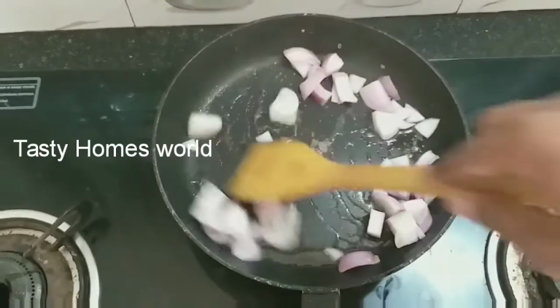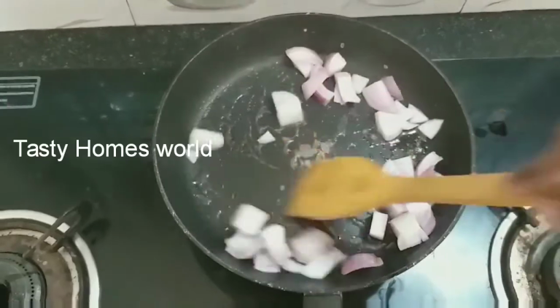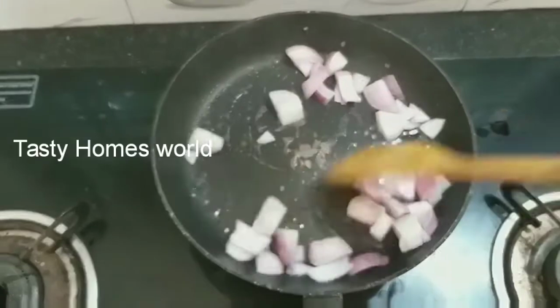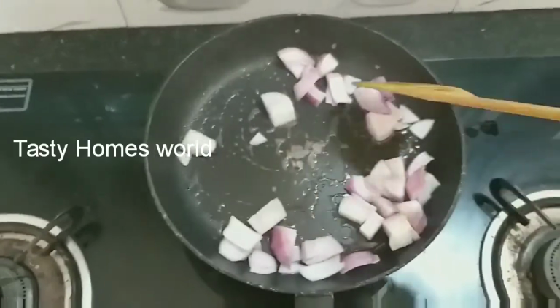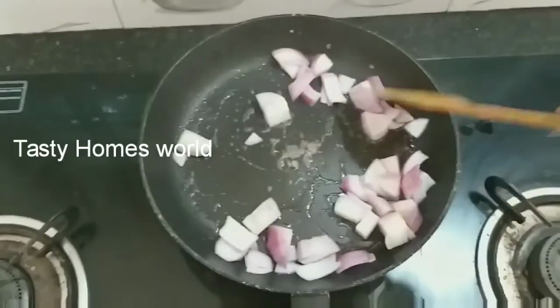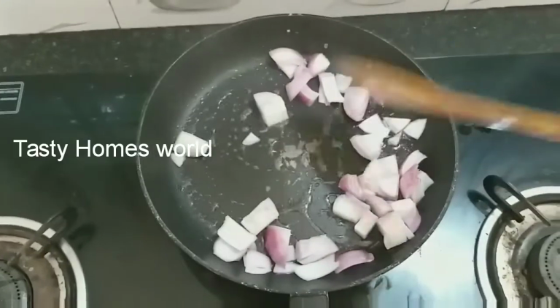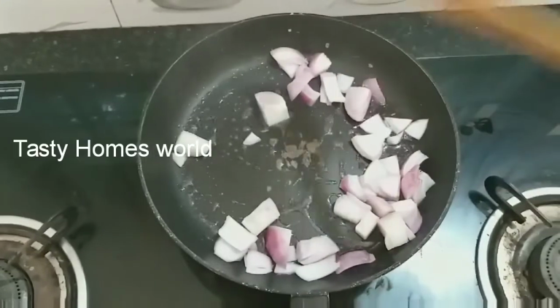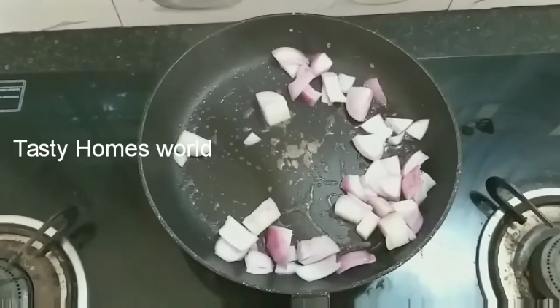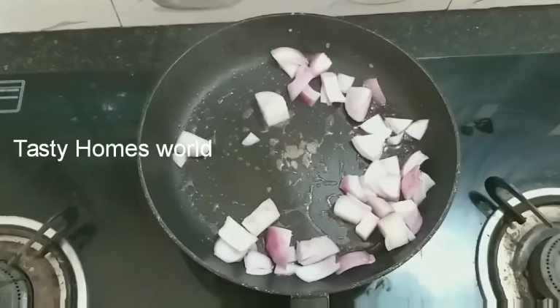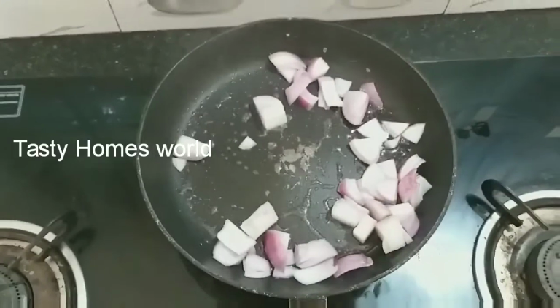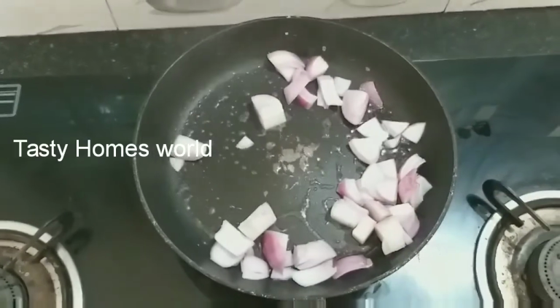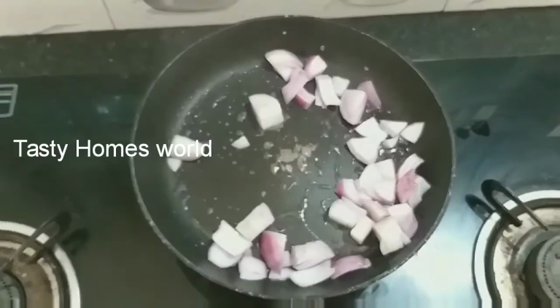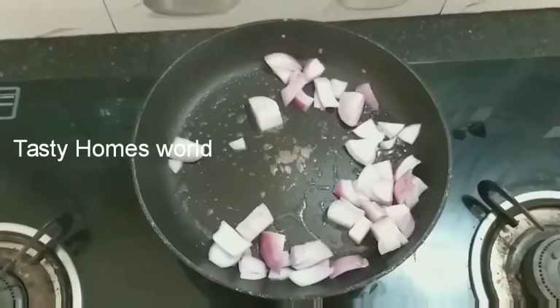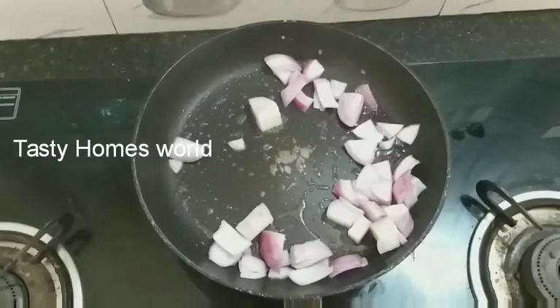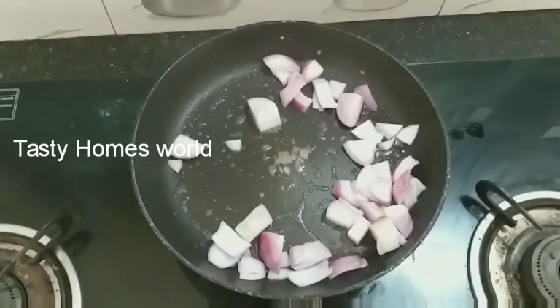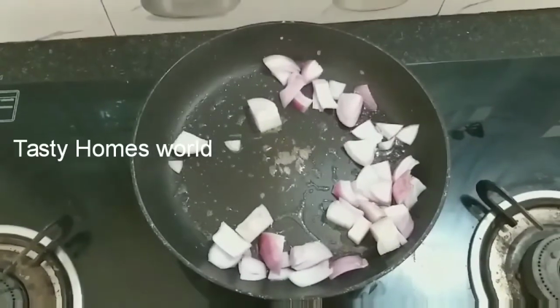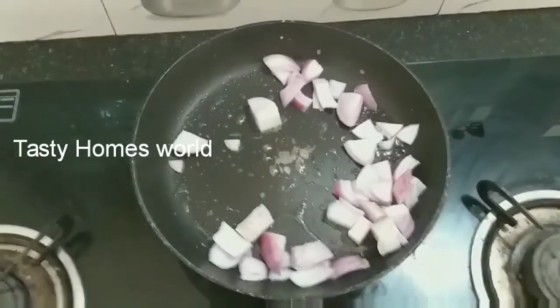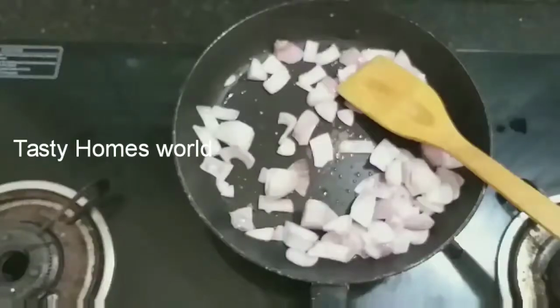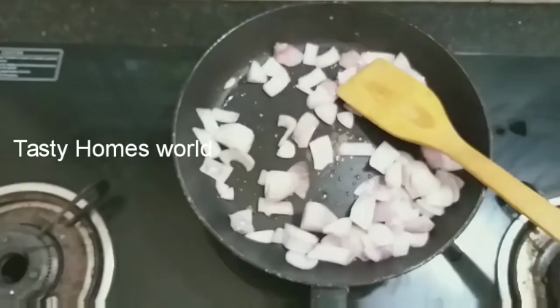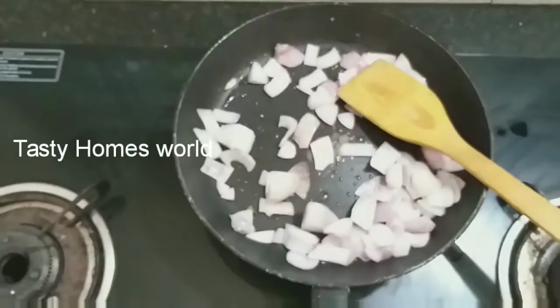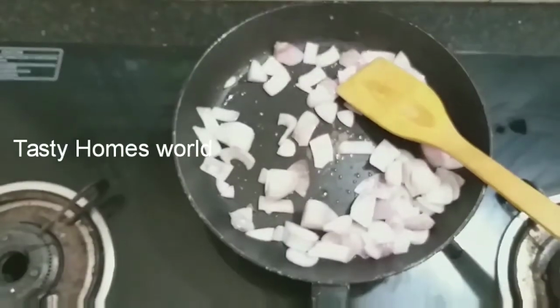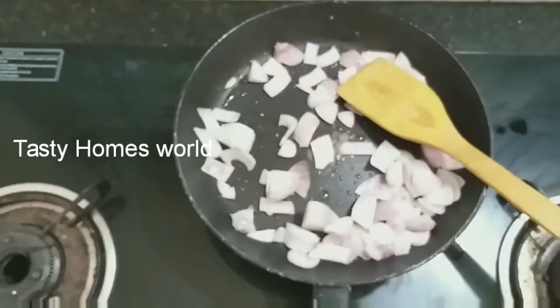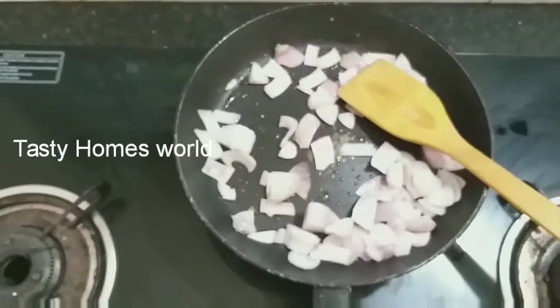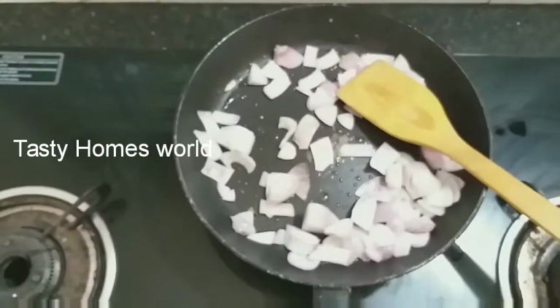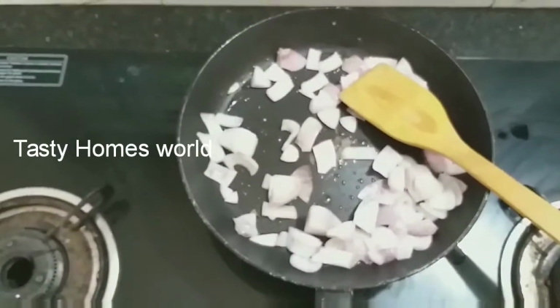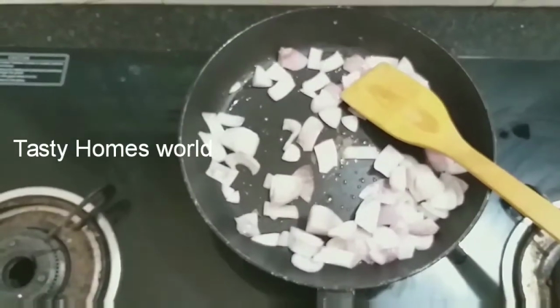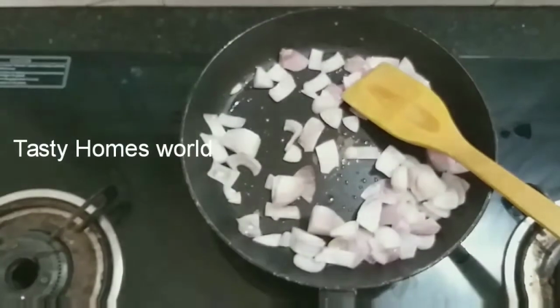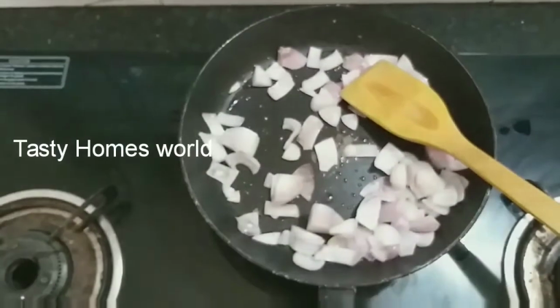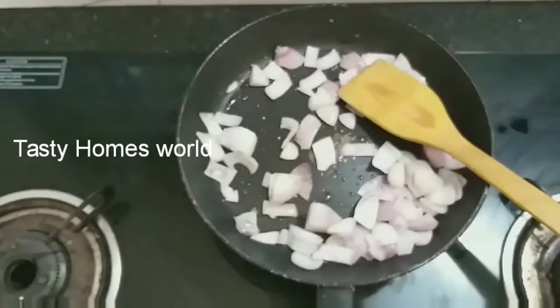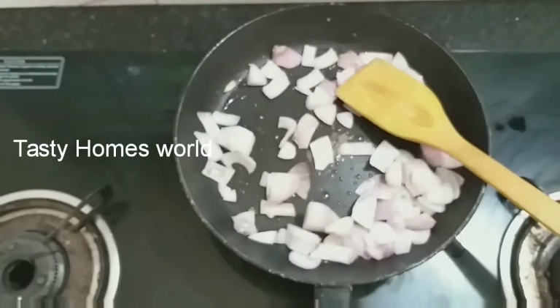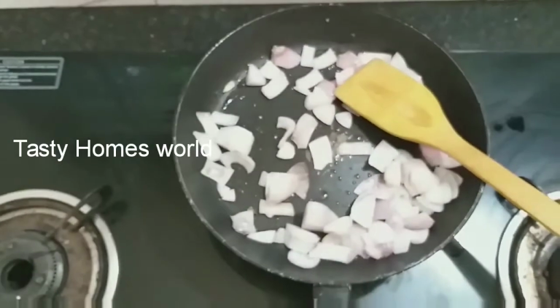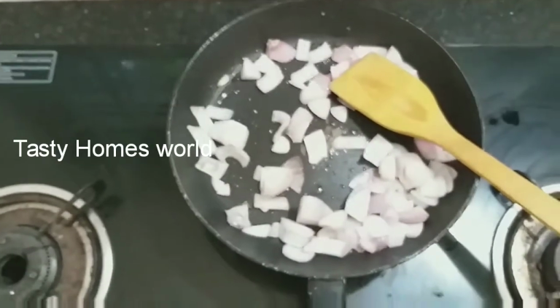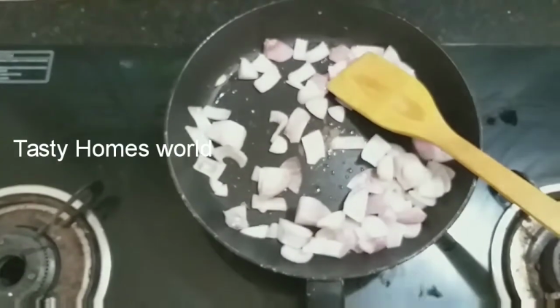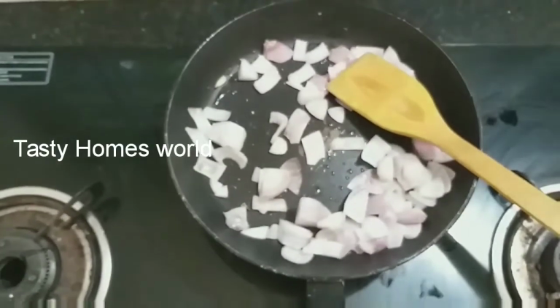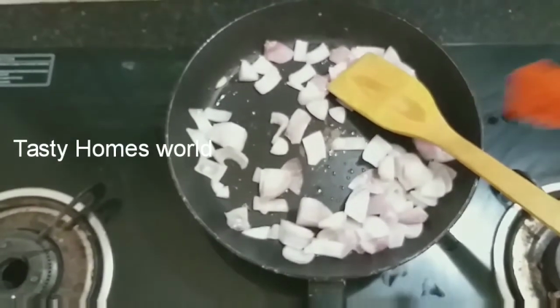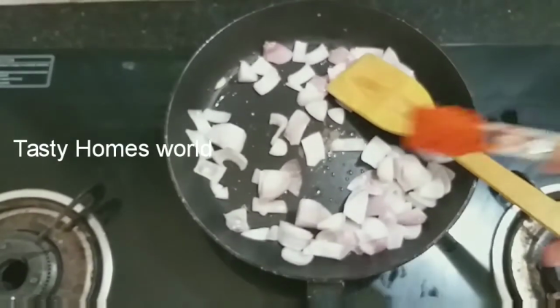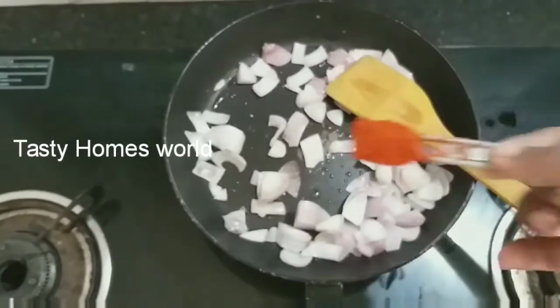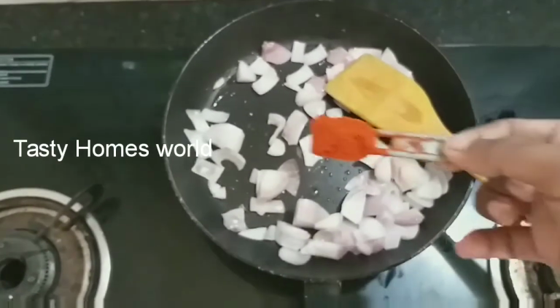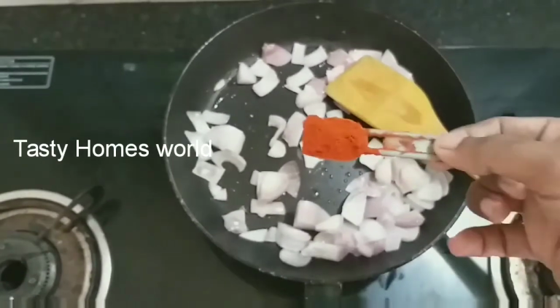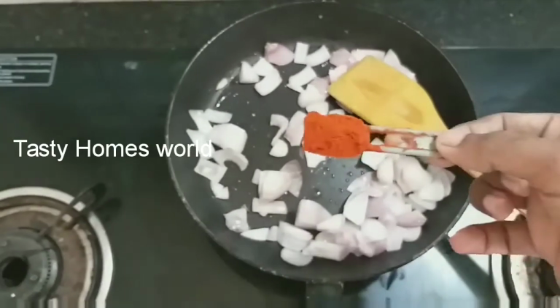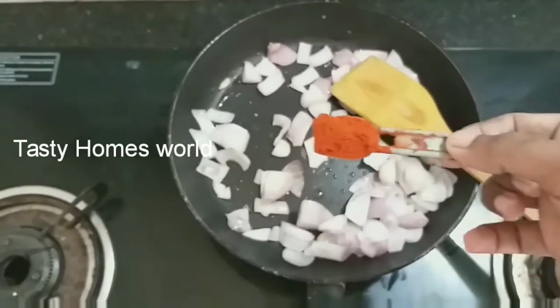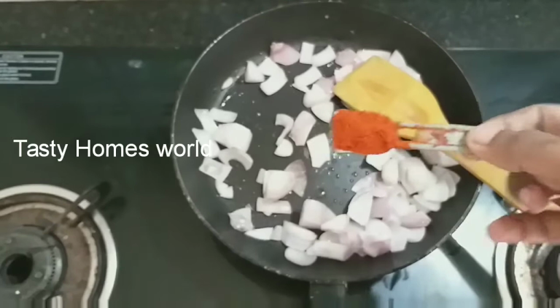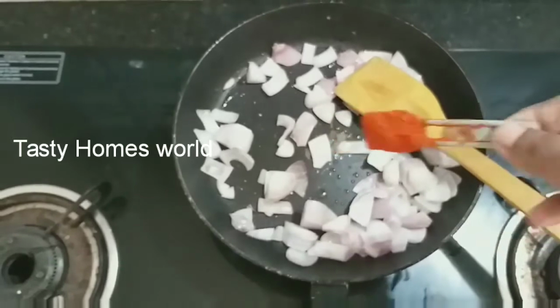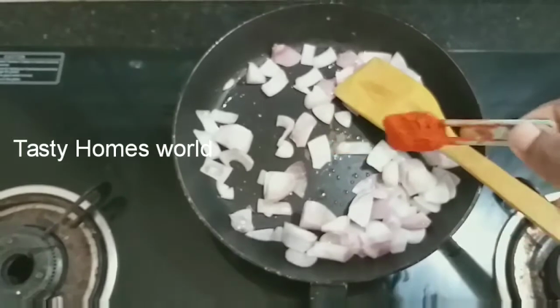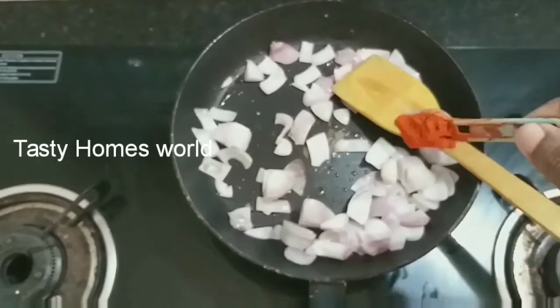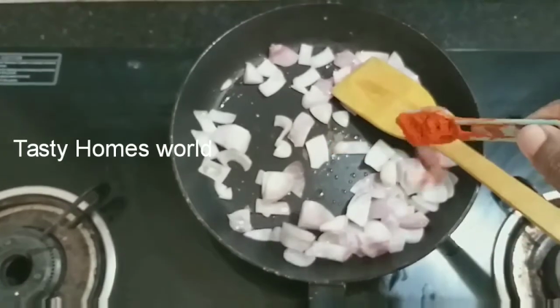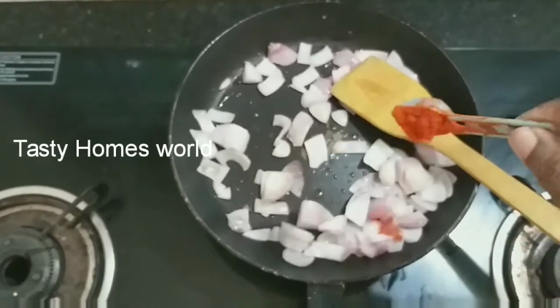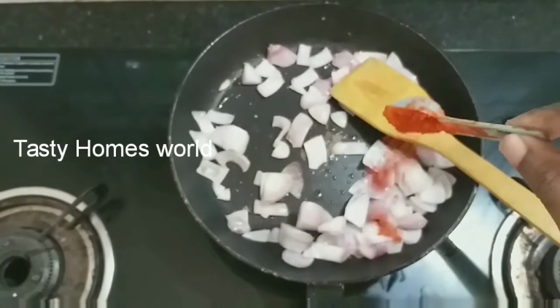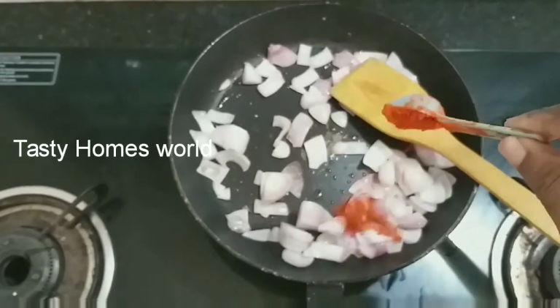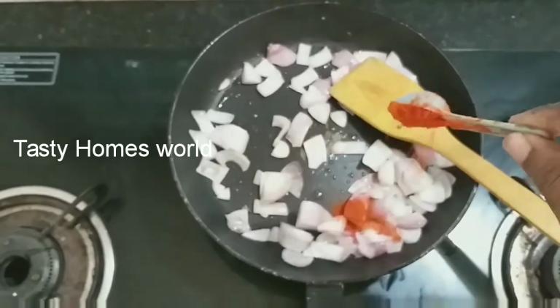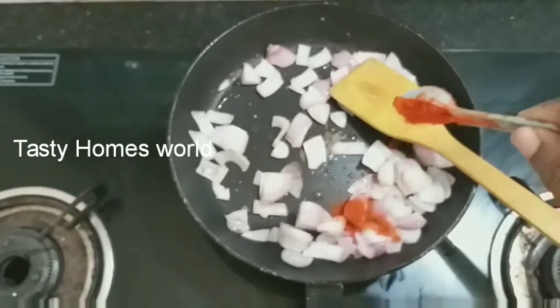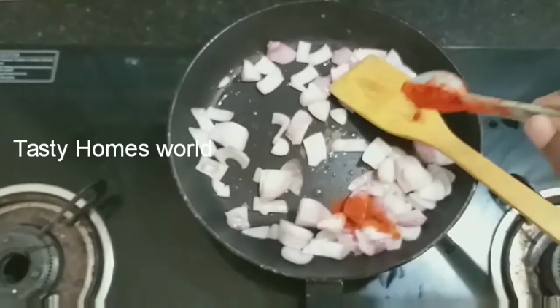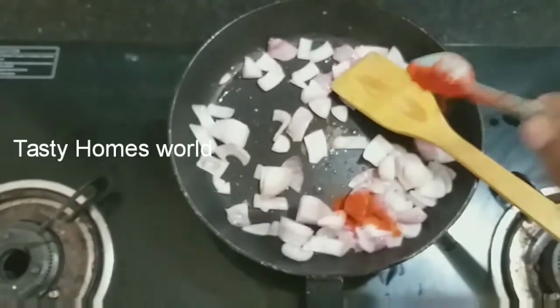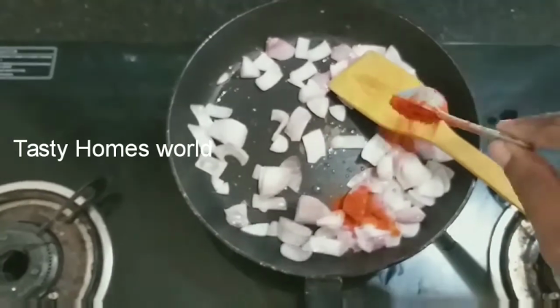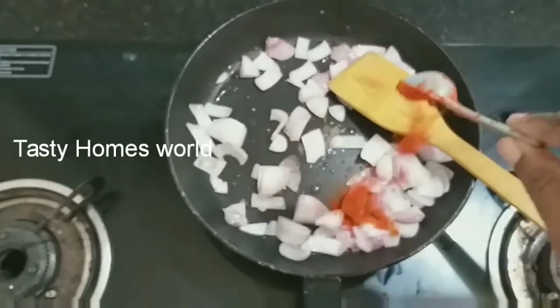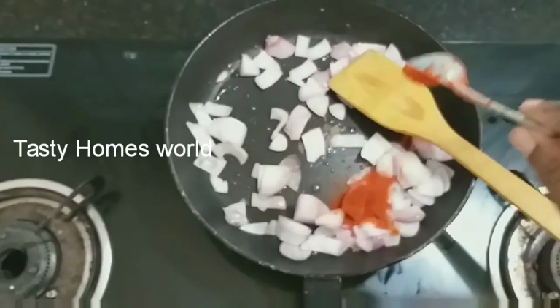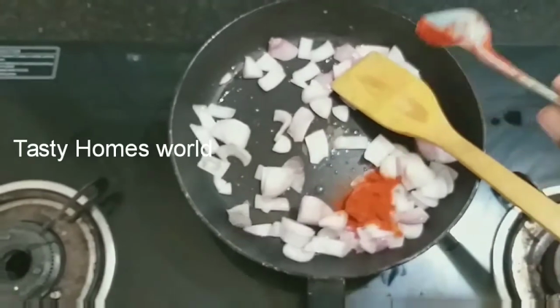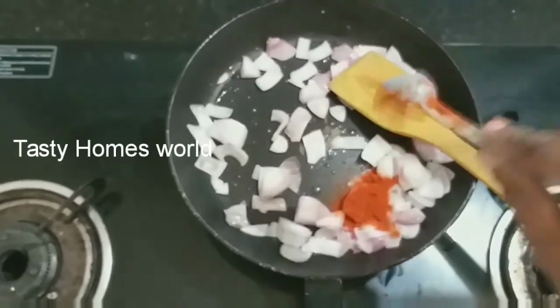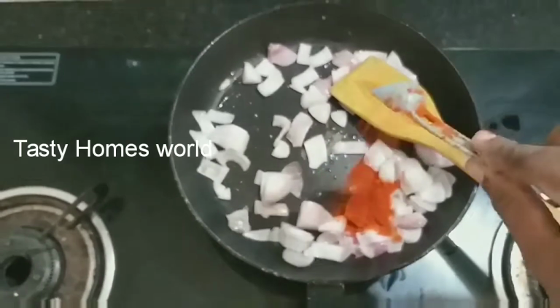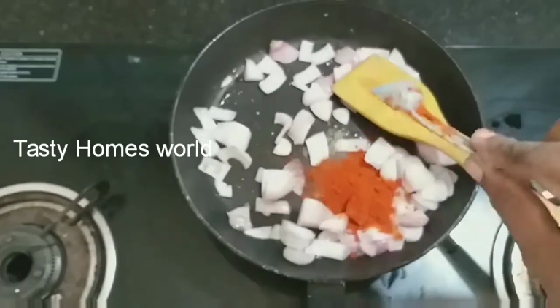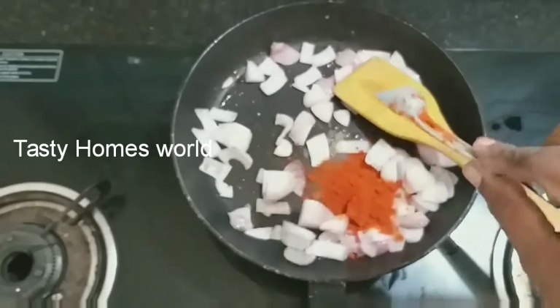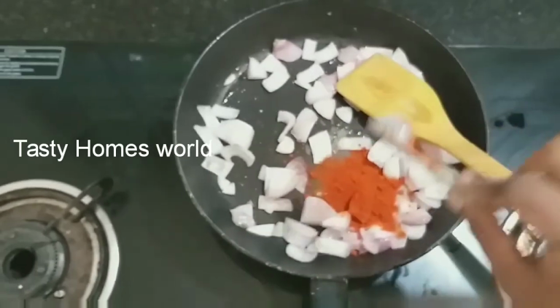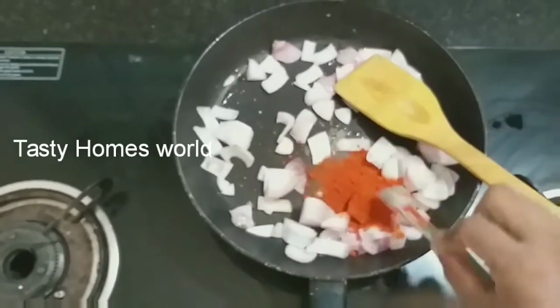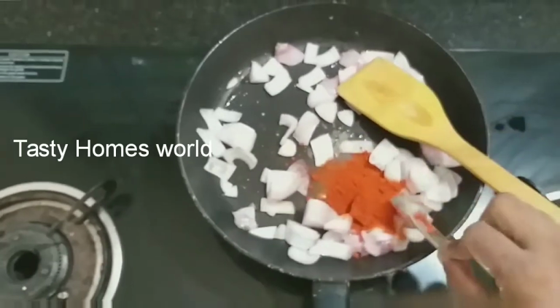I made a spoon. I have a one-week spoon of Kashmiri.